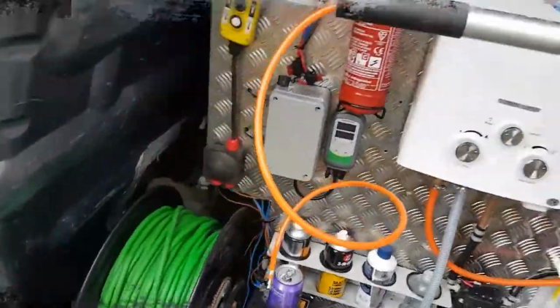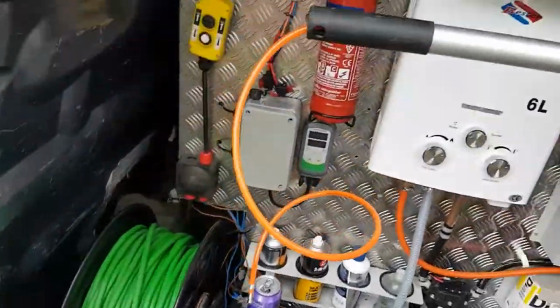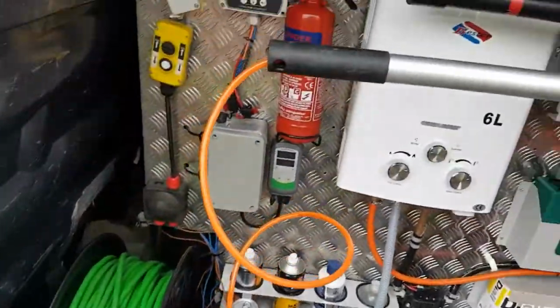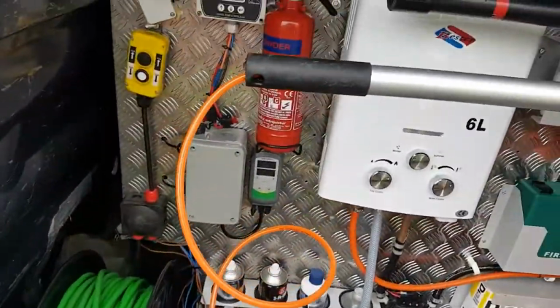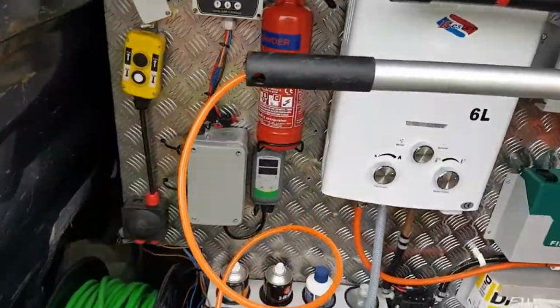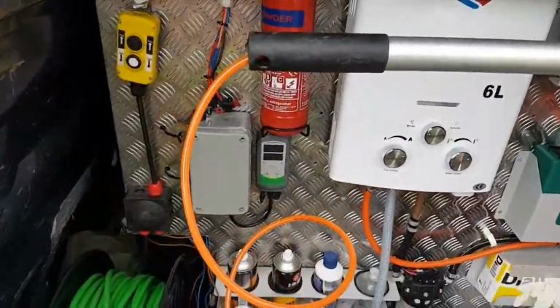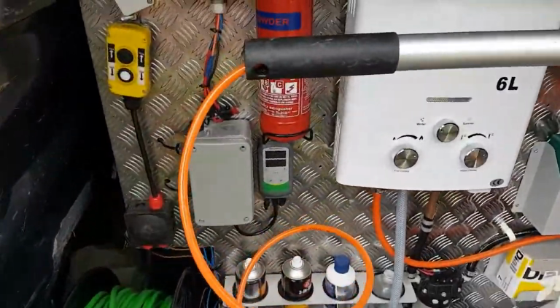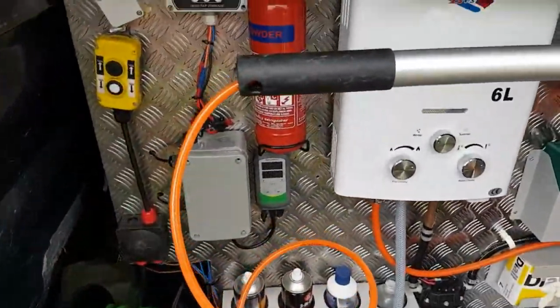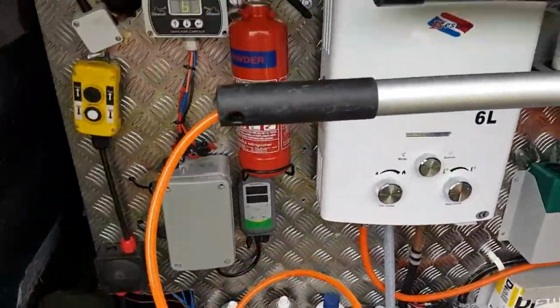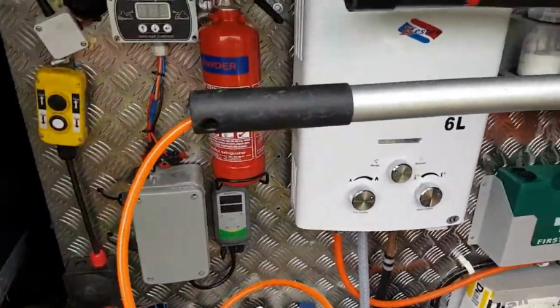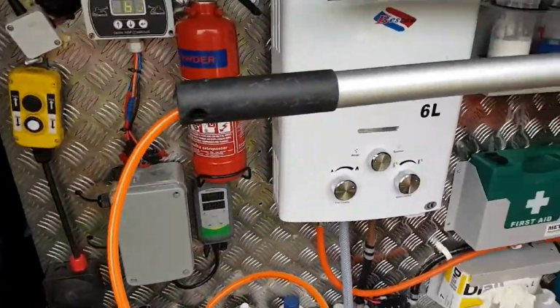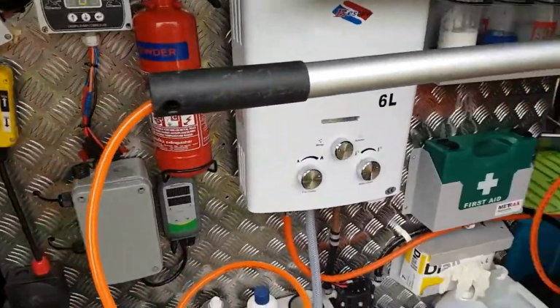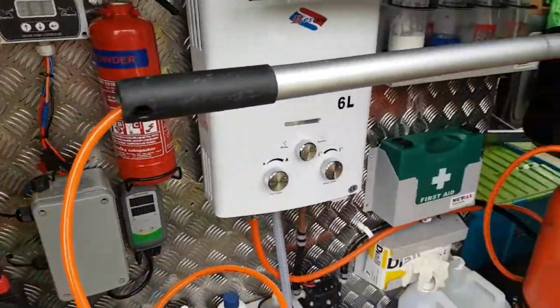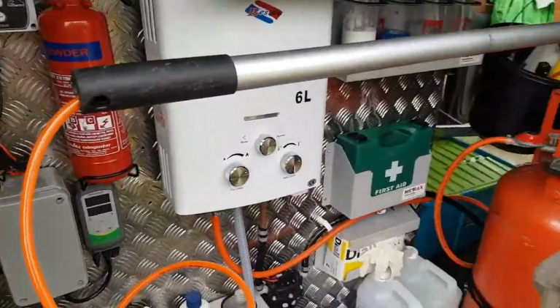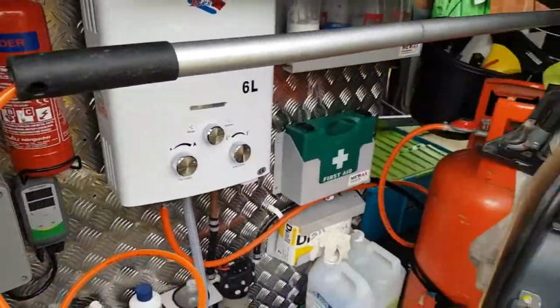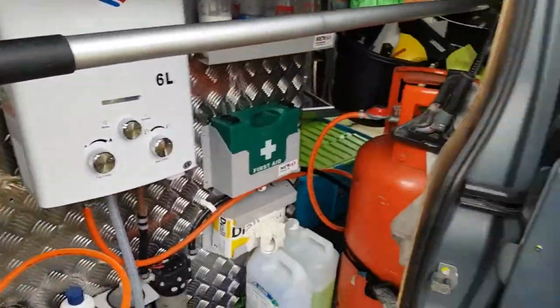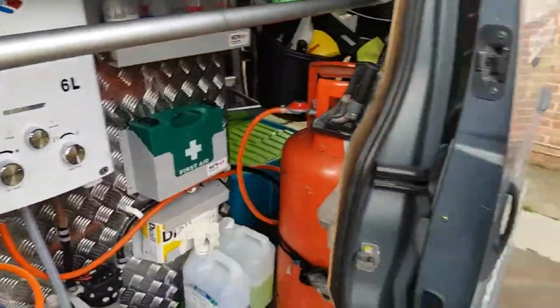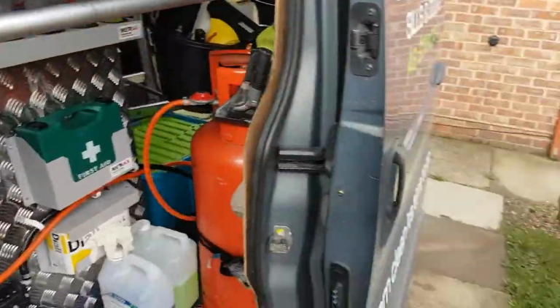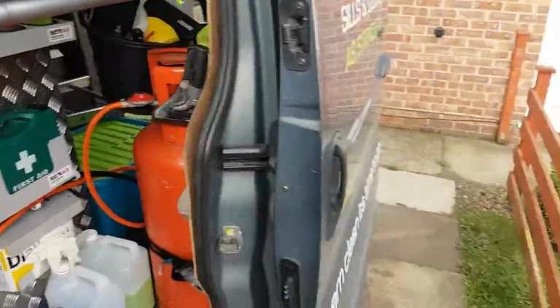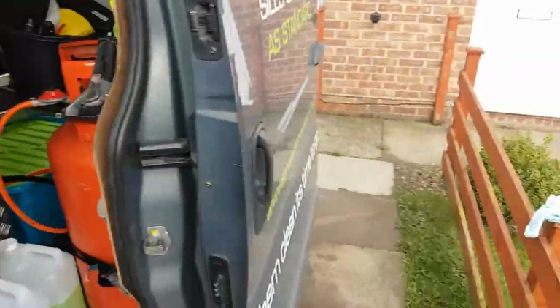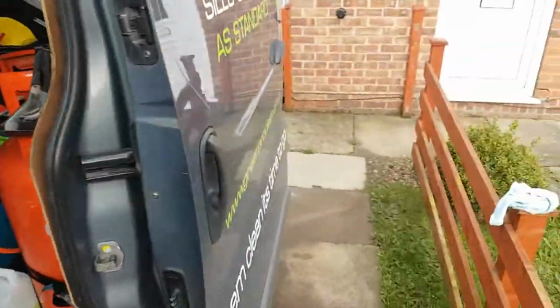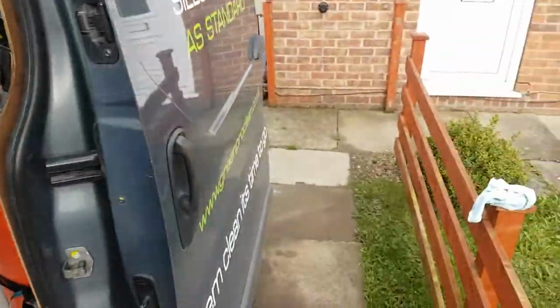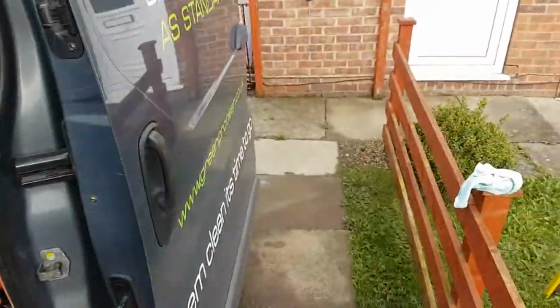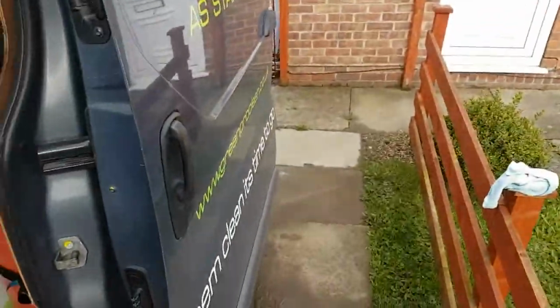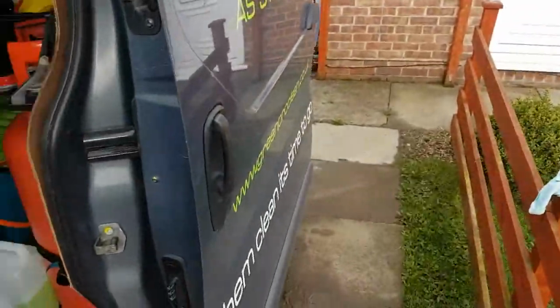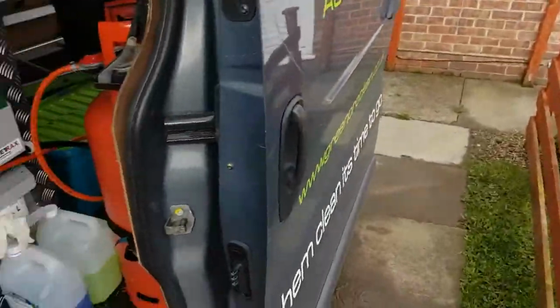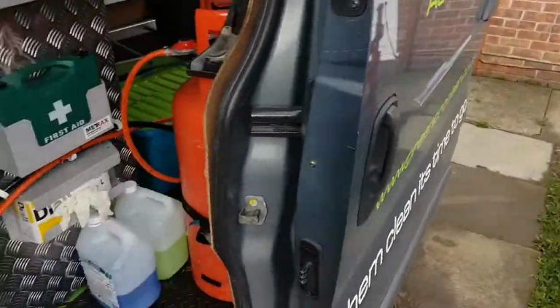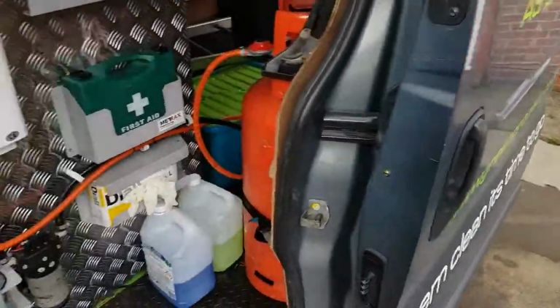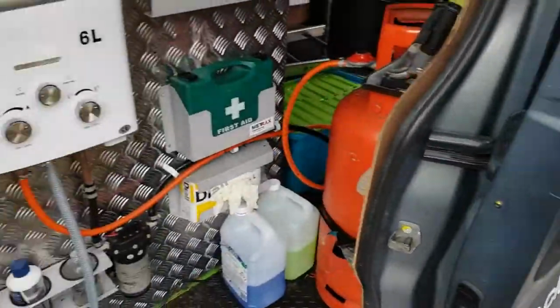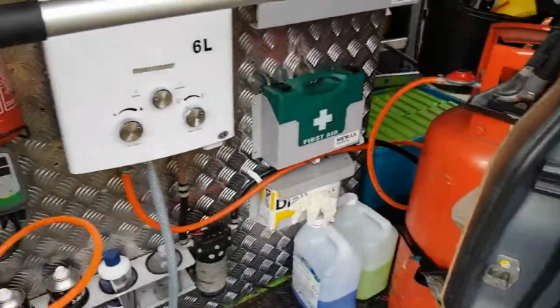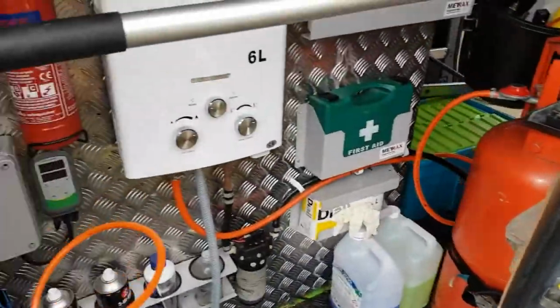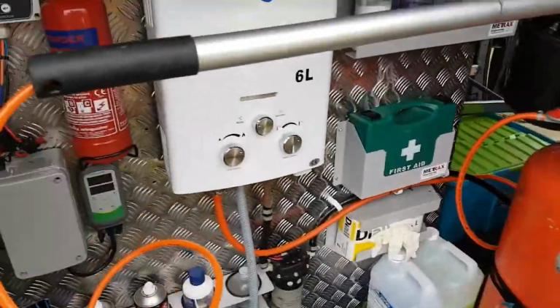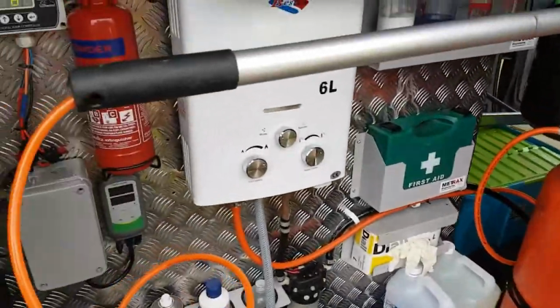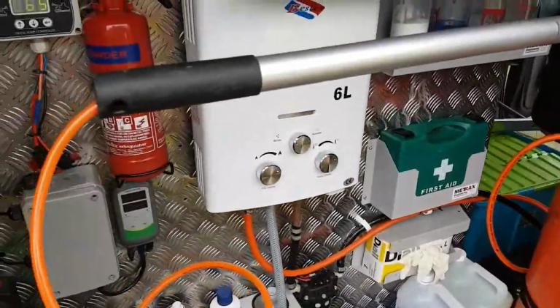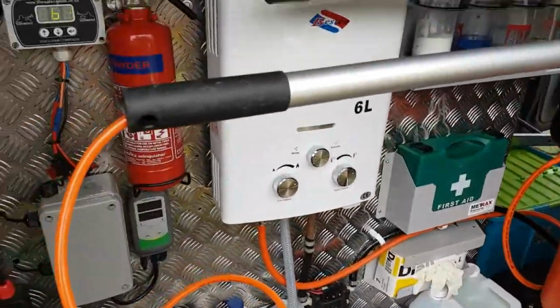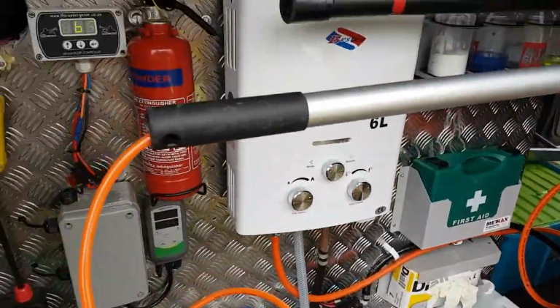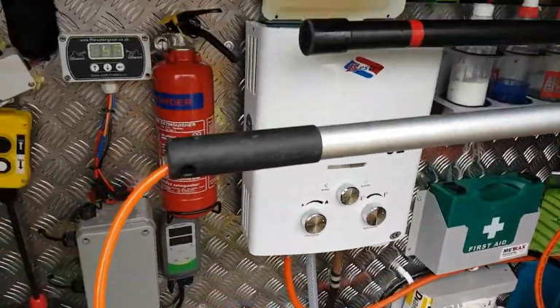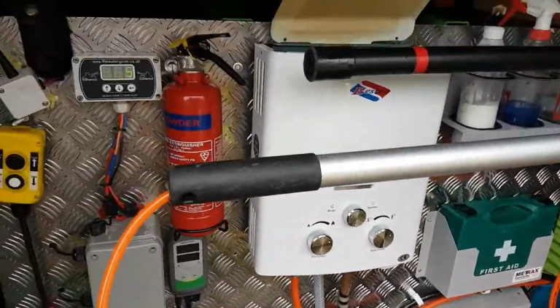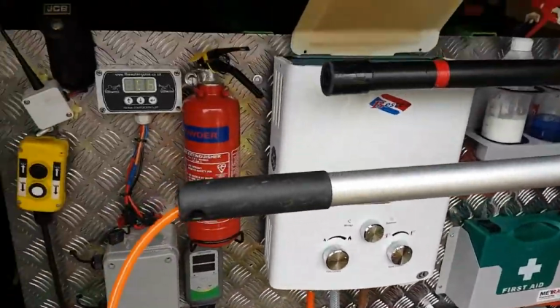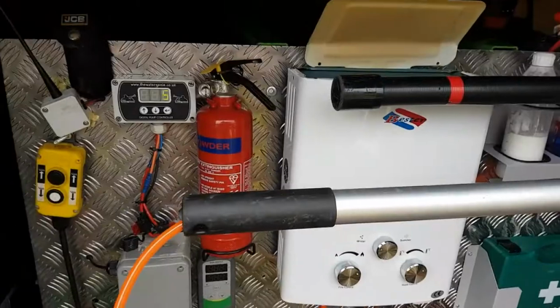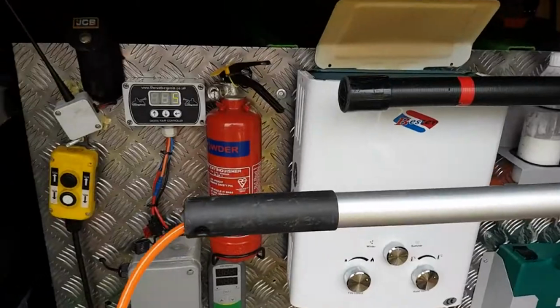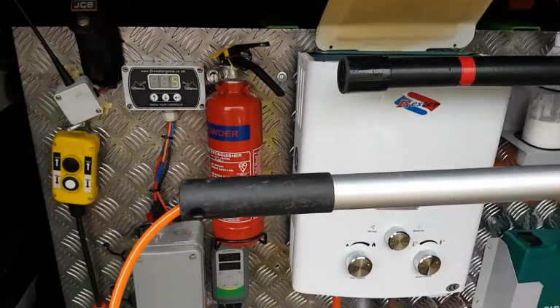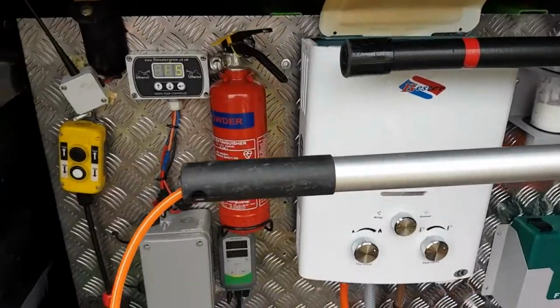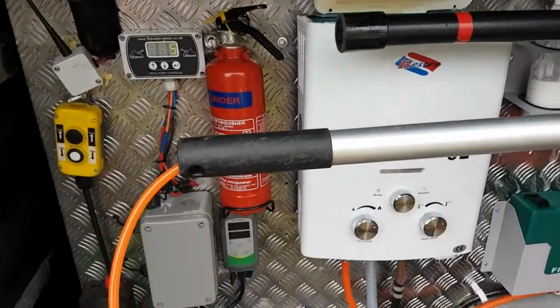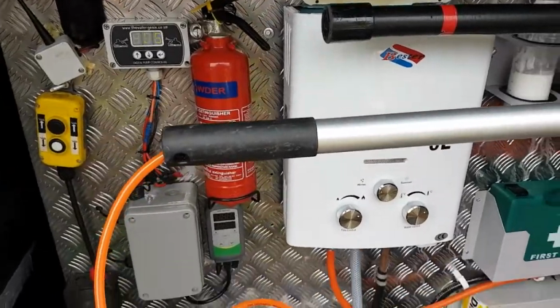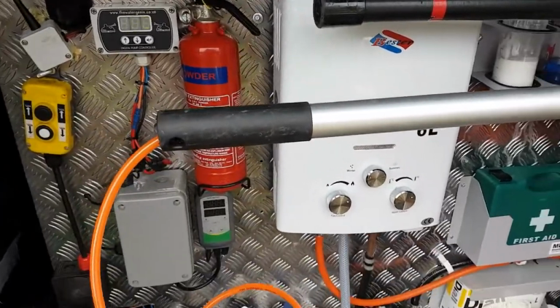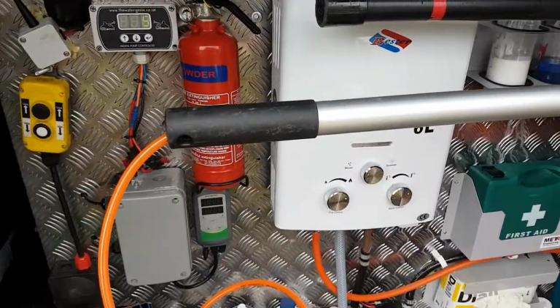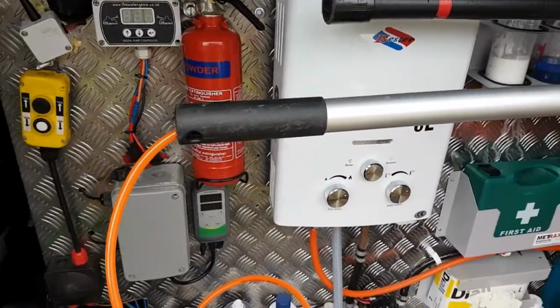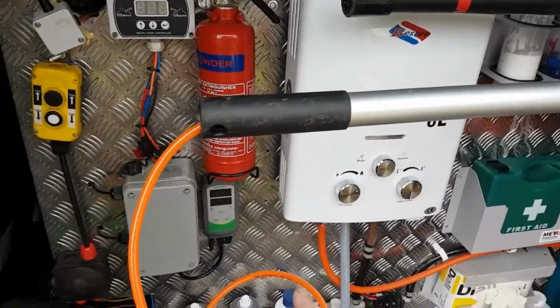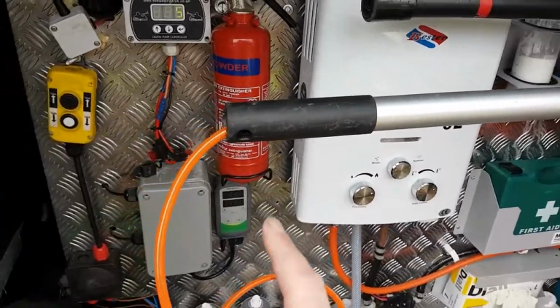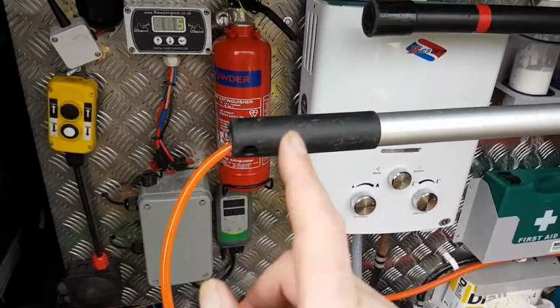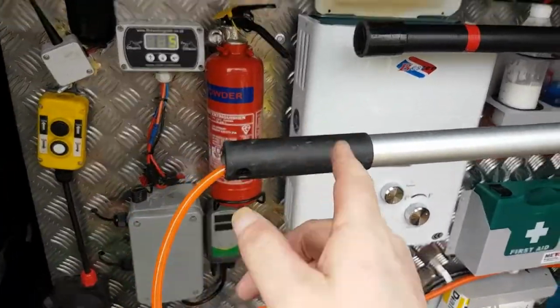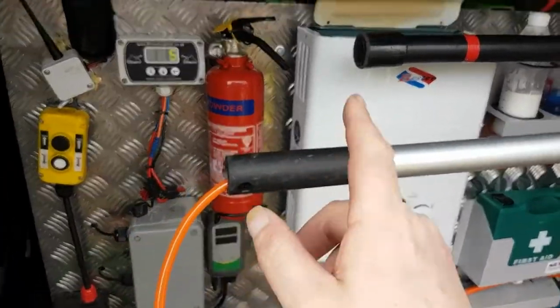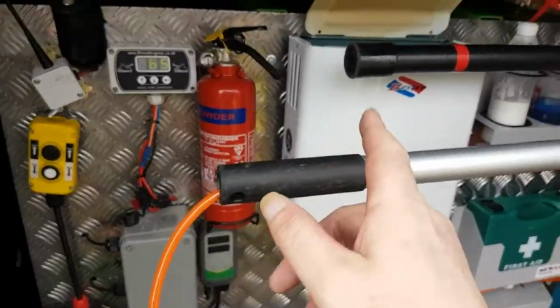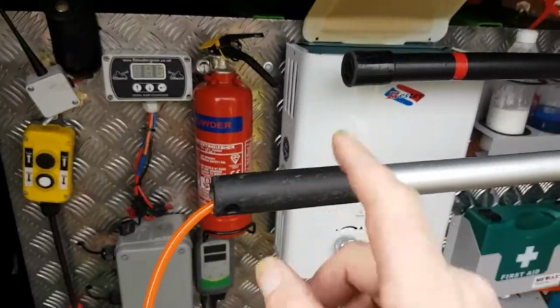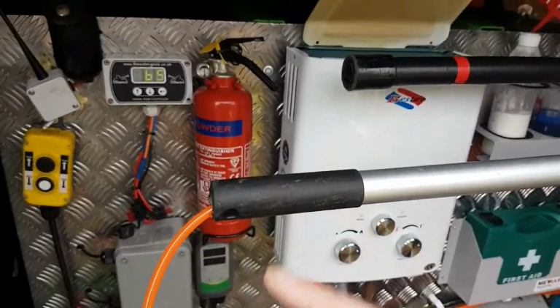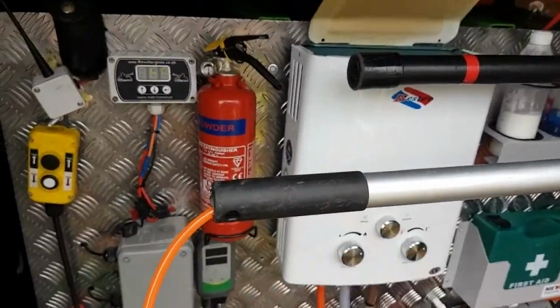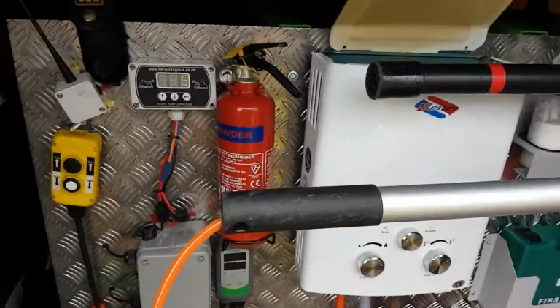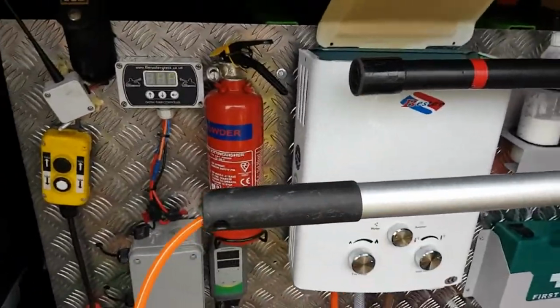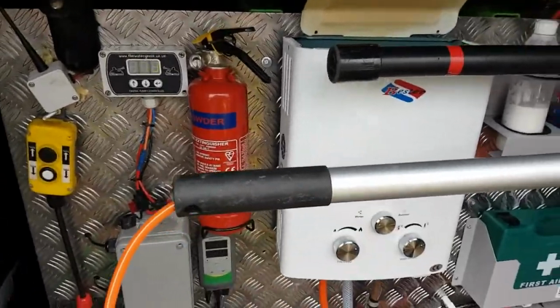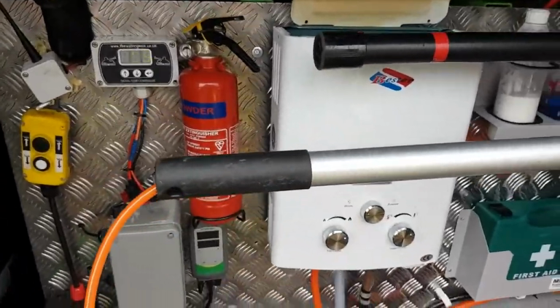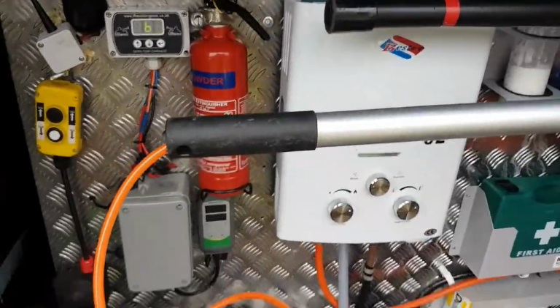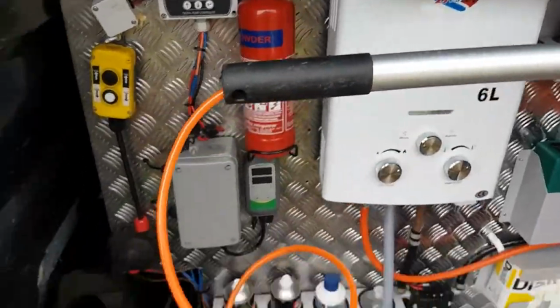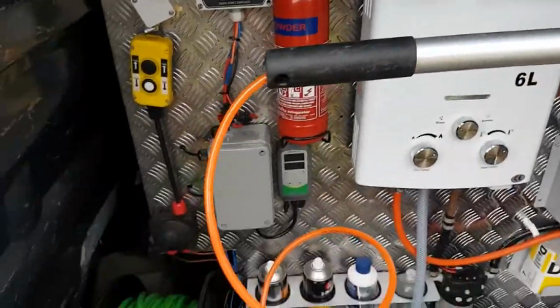Morning guys, it's Darren at GreenPro Clean Limited, window cleaning in Nottingham and Derby. Today we're taking a quick look at the hot water system yet again.